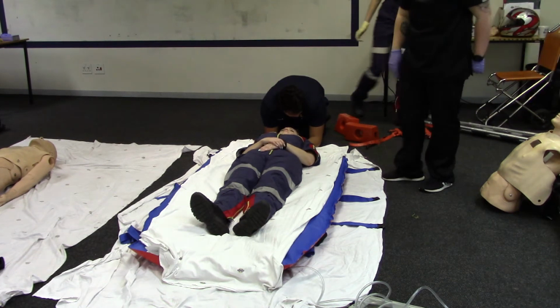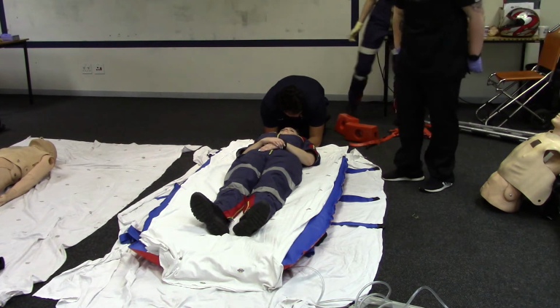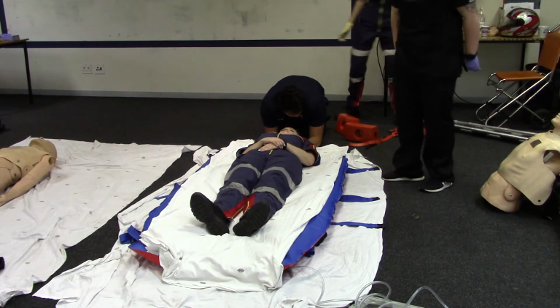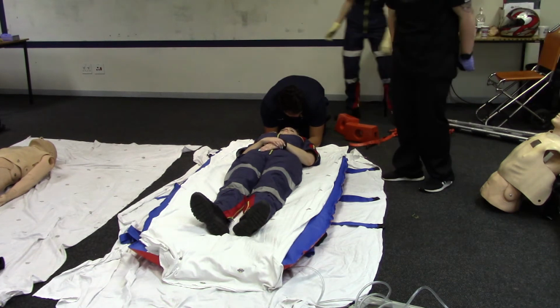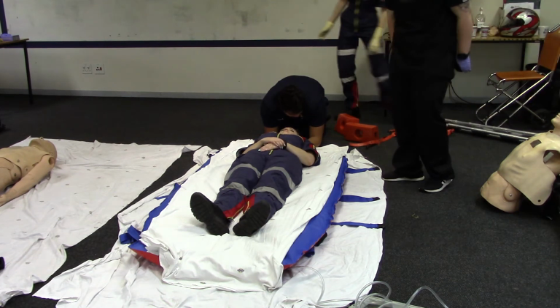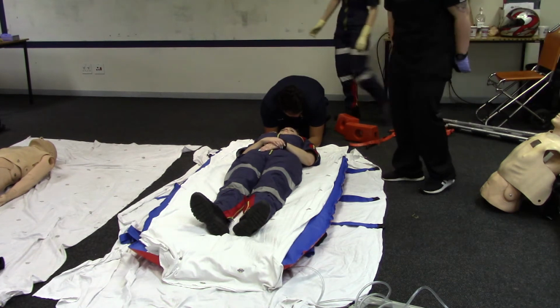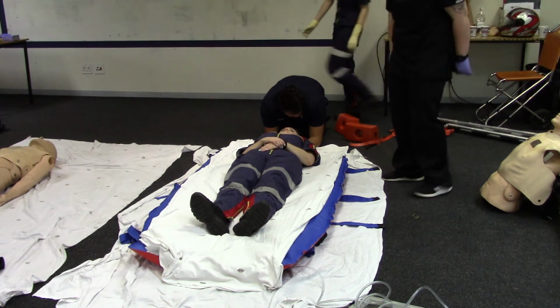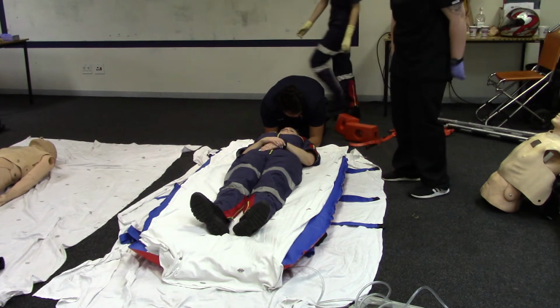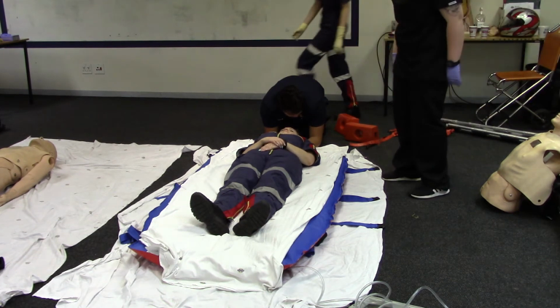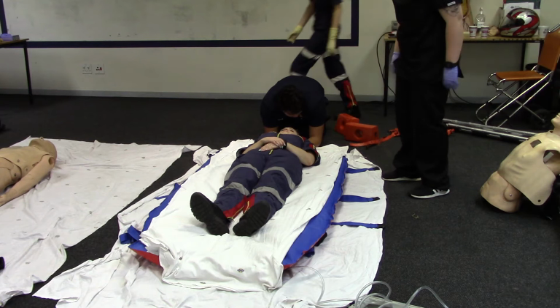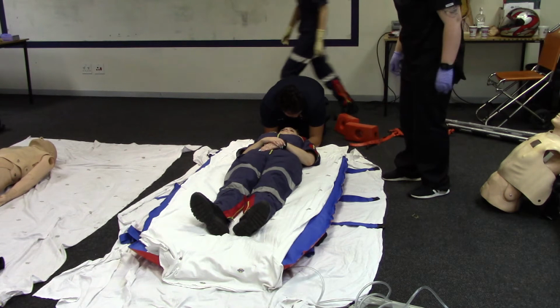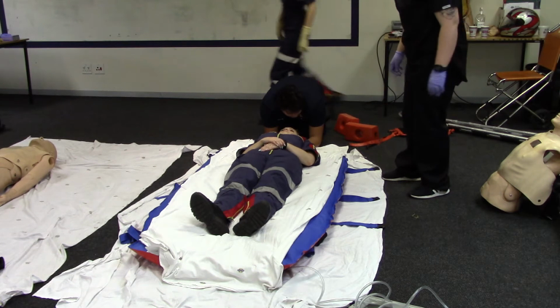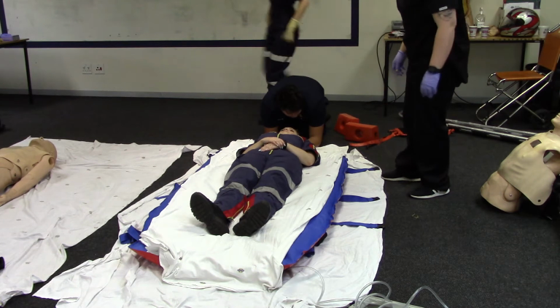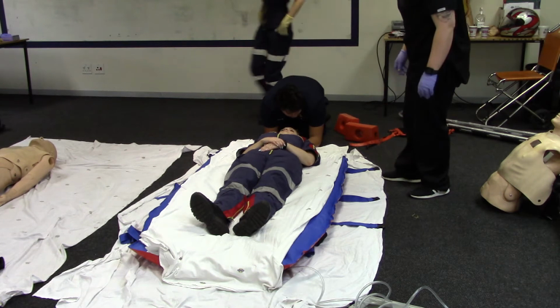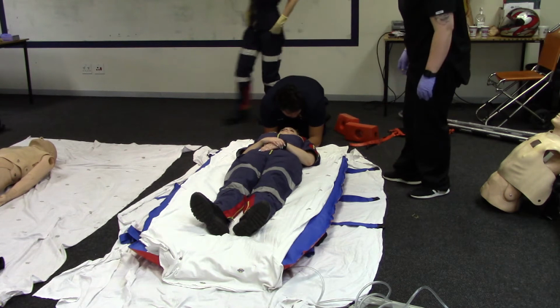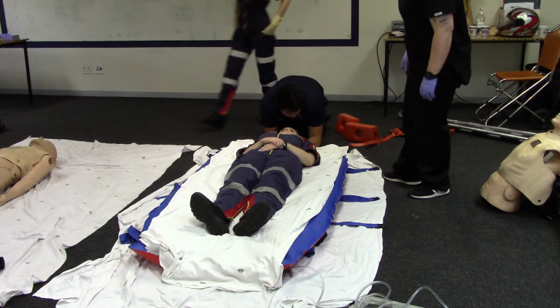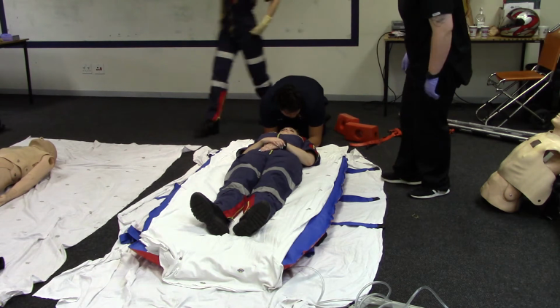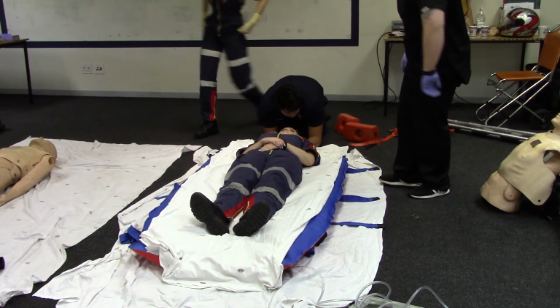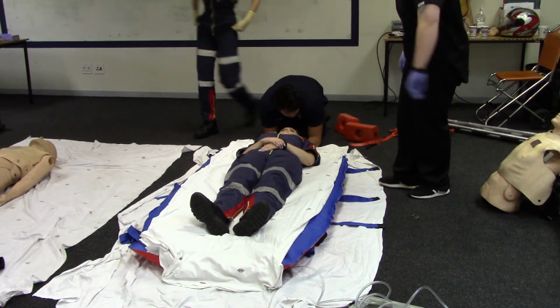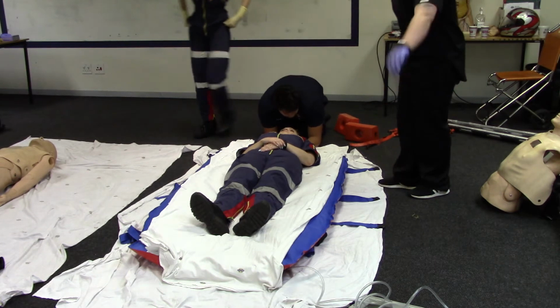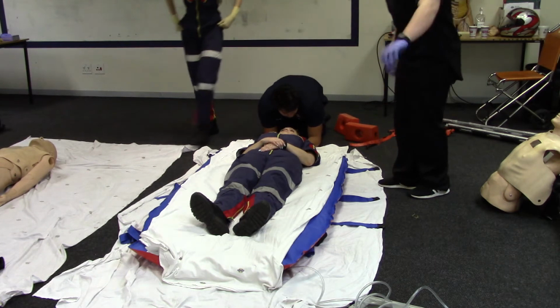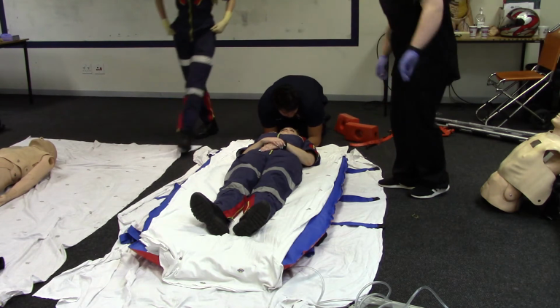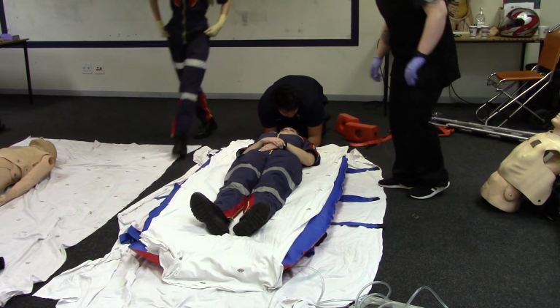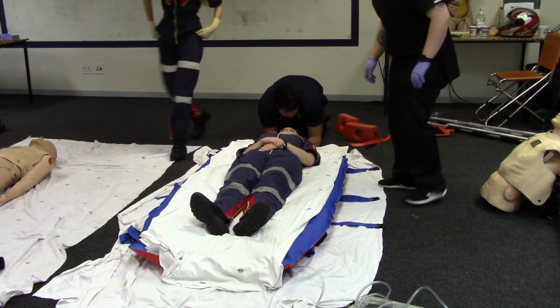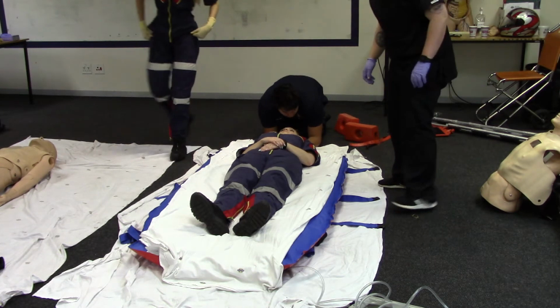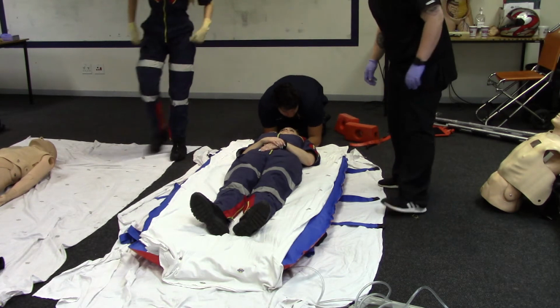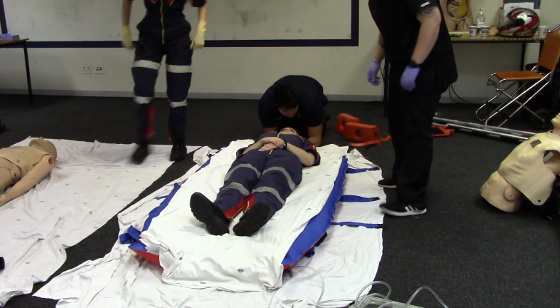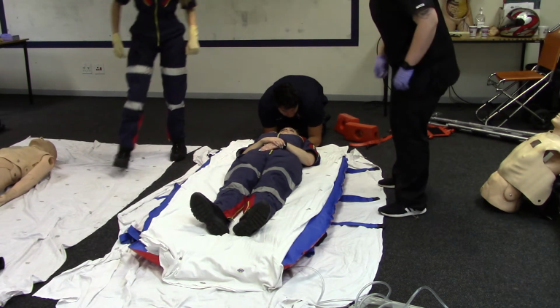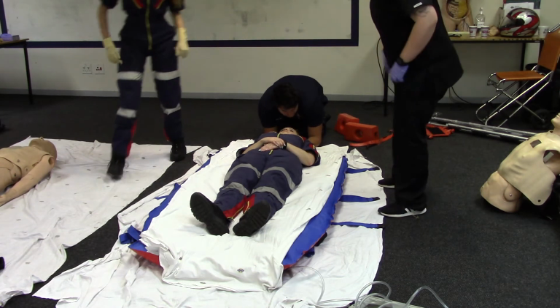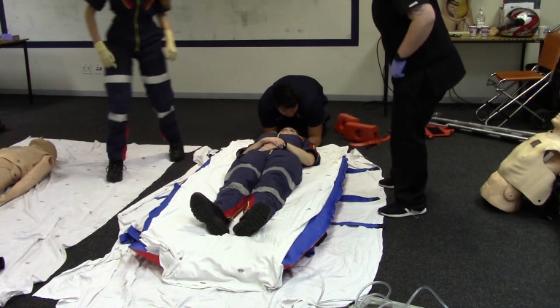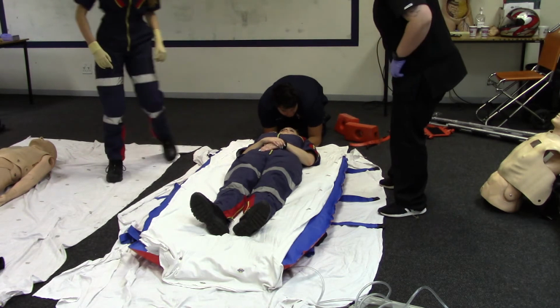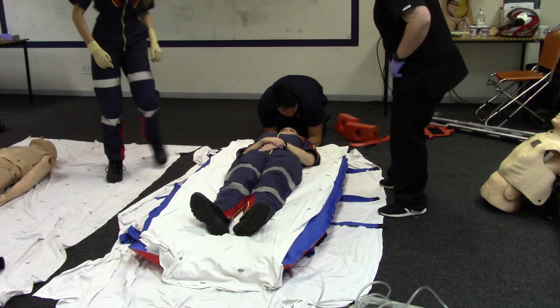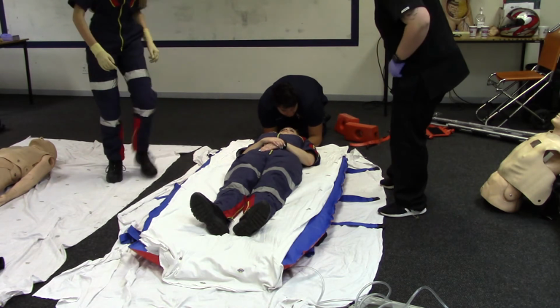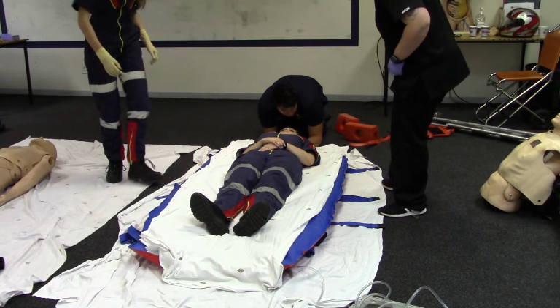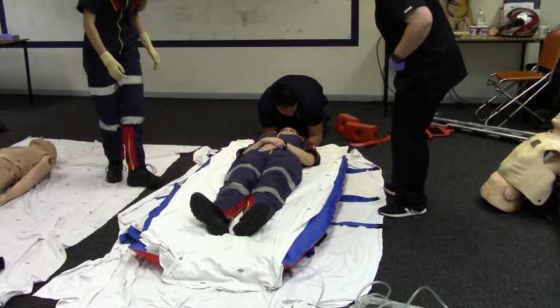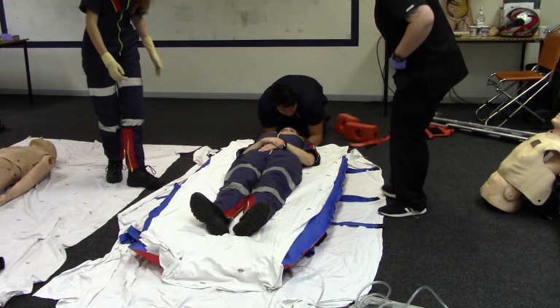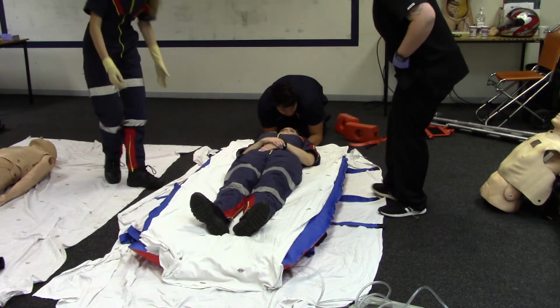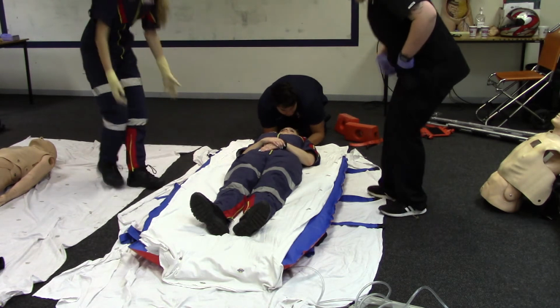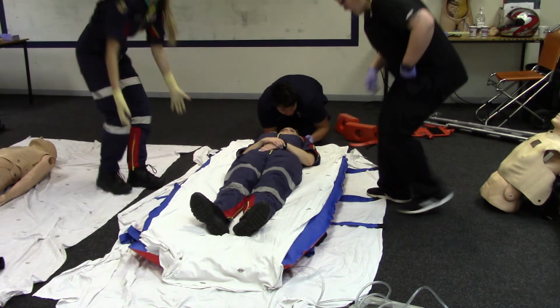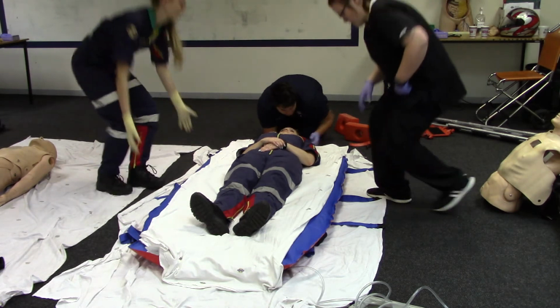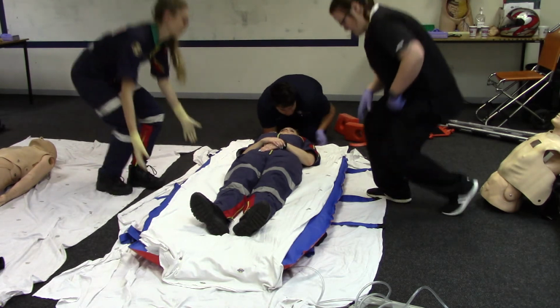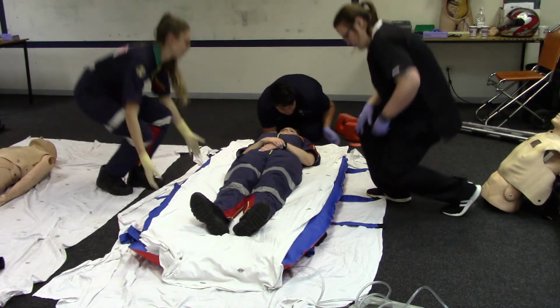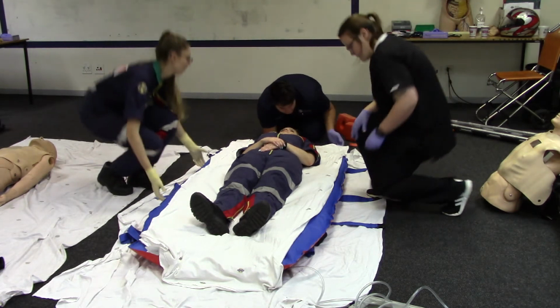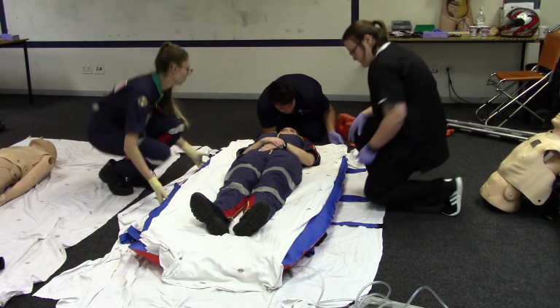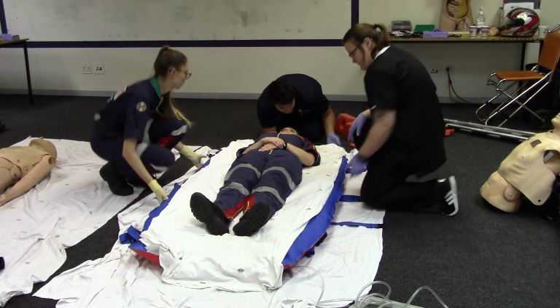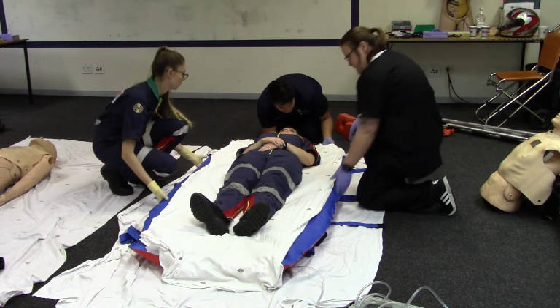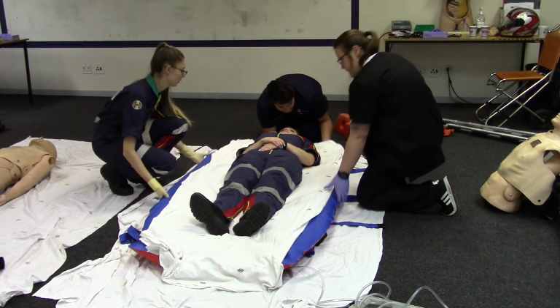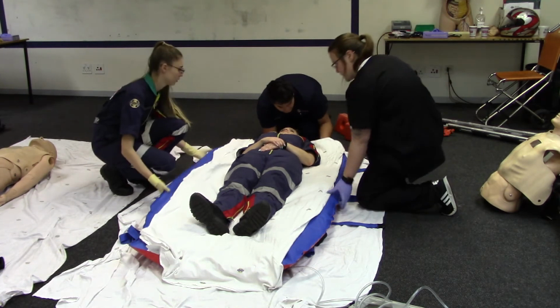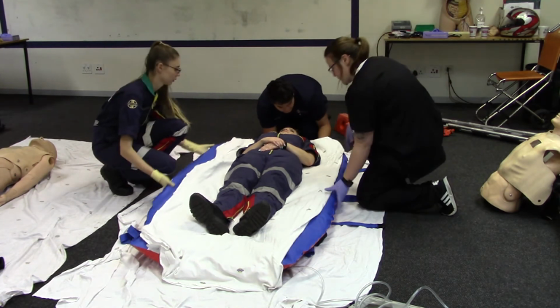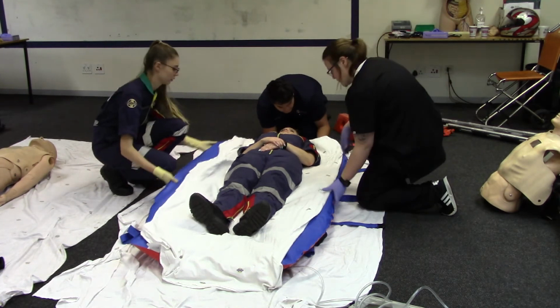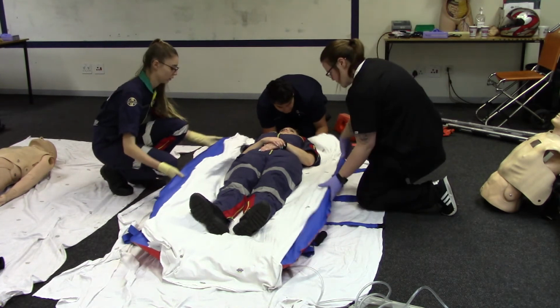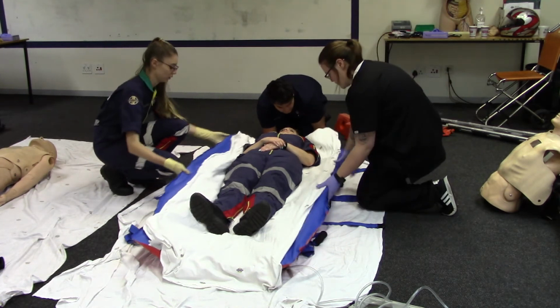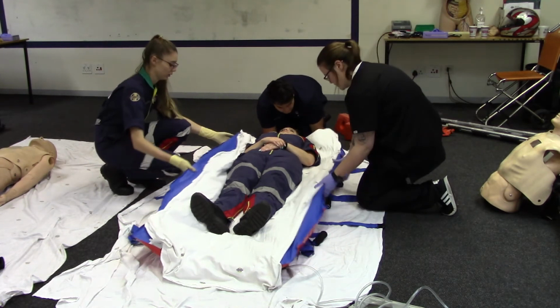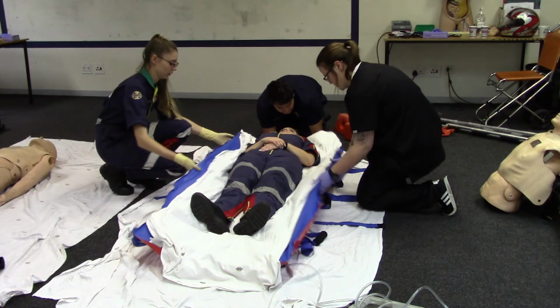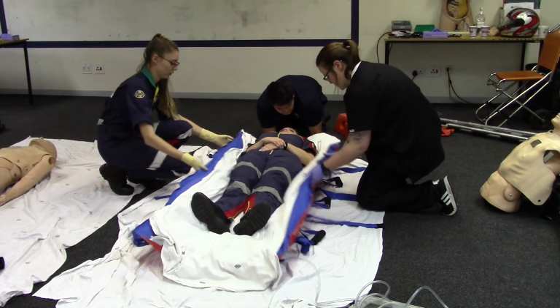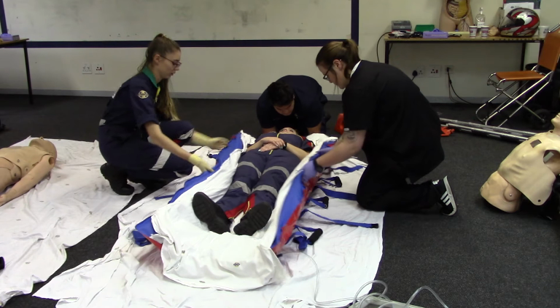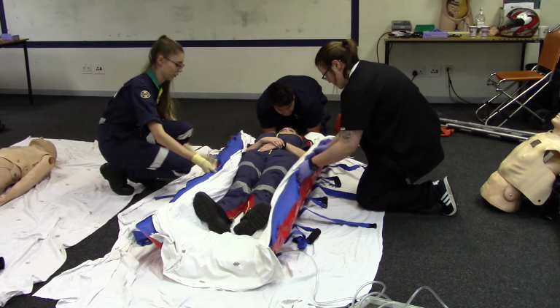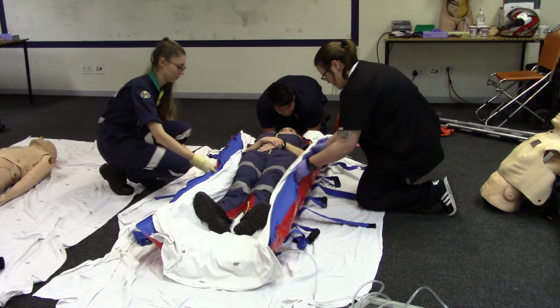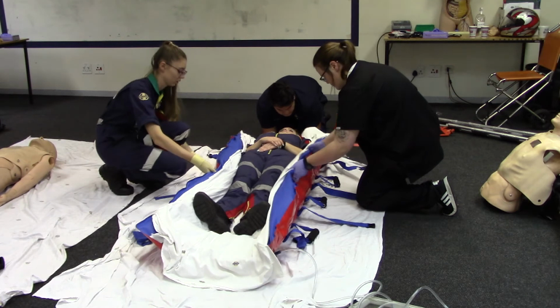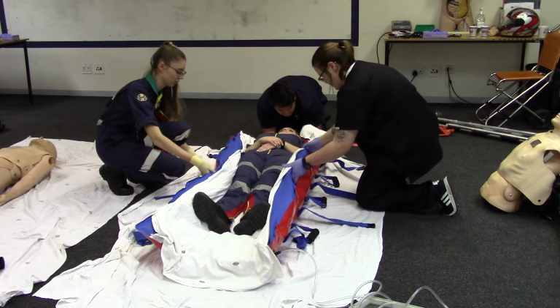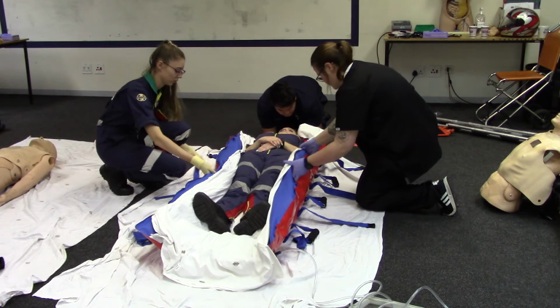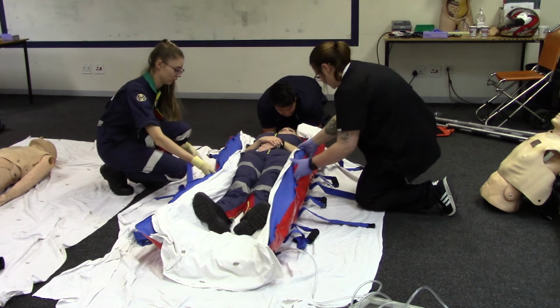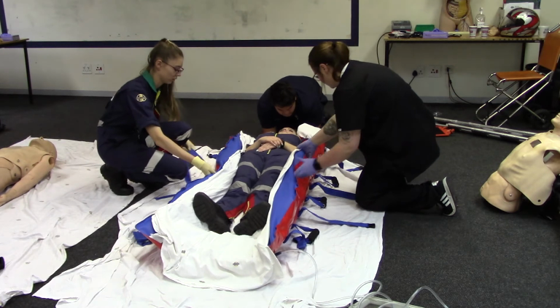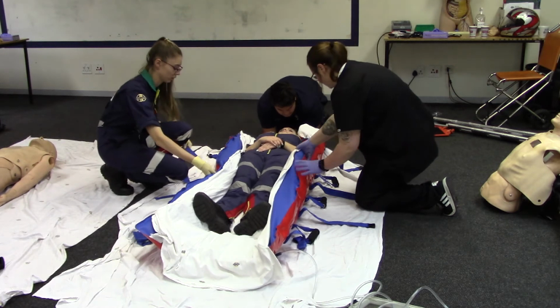Fold the surrounding areas of the mattress towards the patient and clip the straps in a mixed fashion.